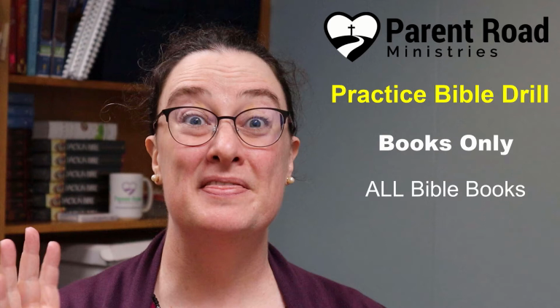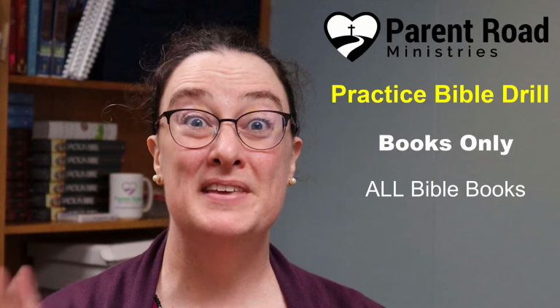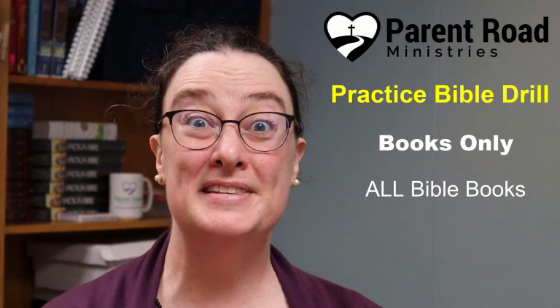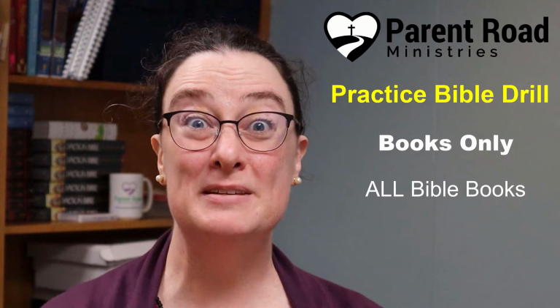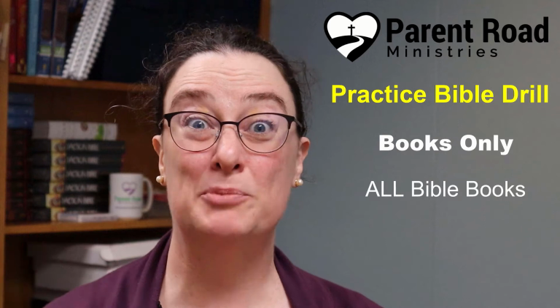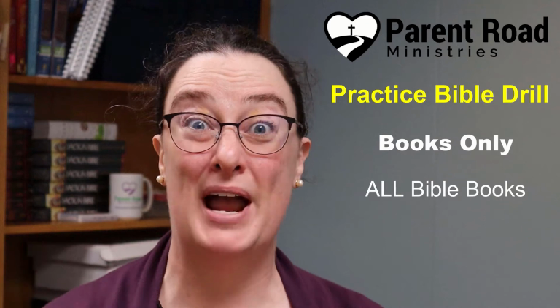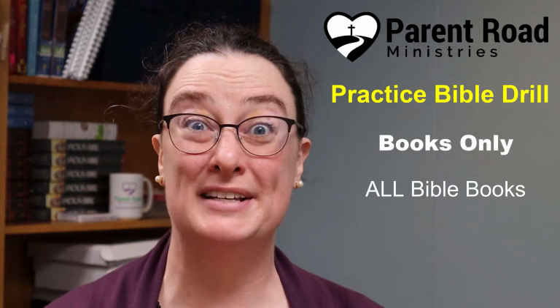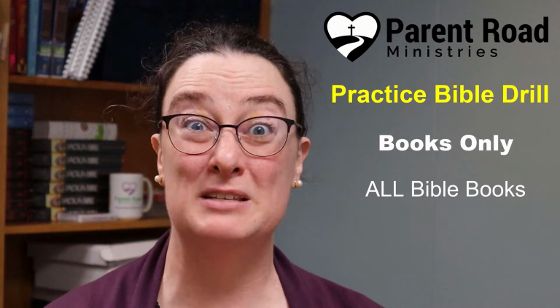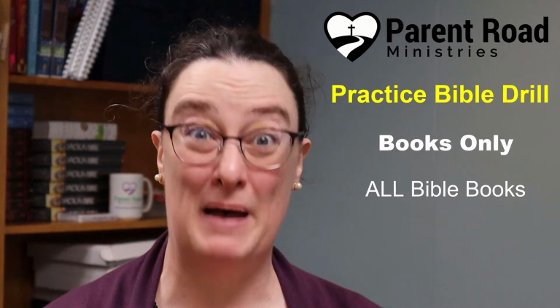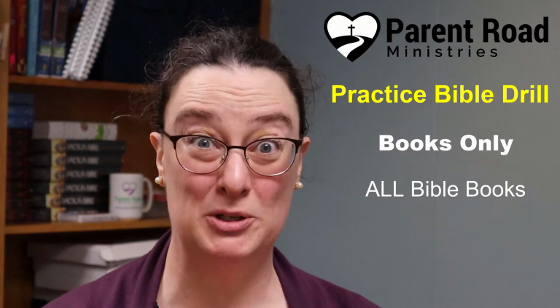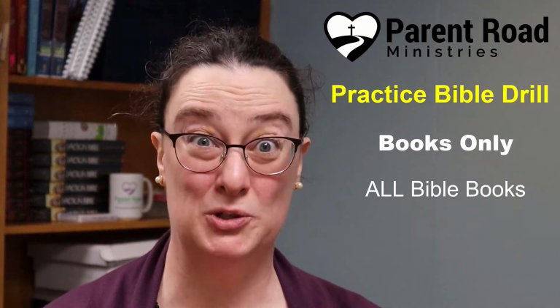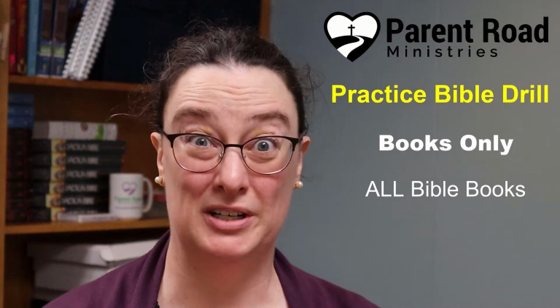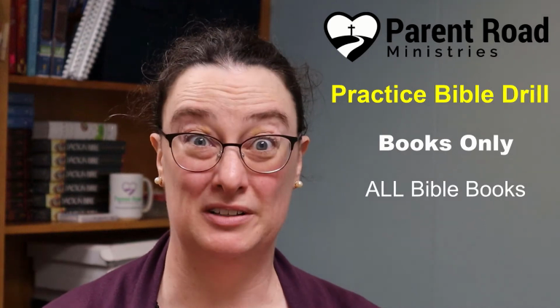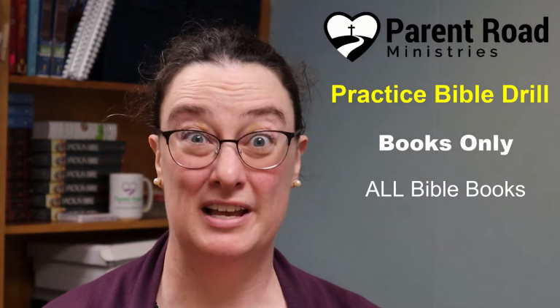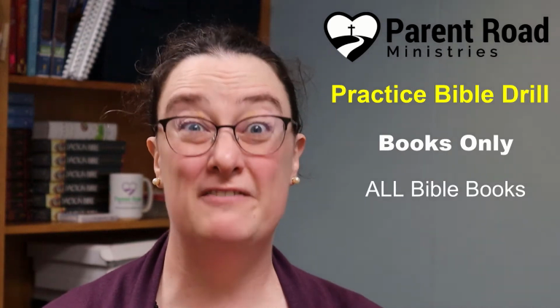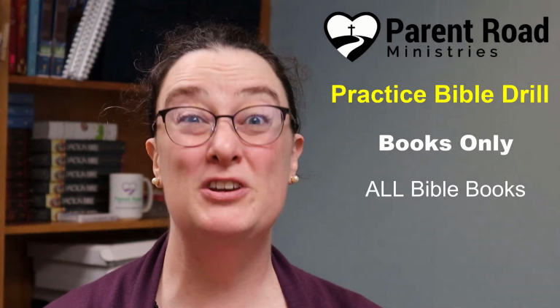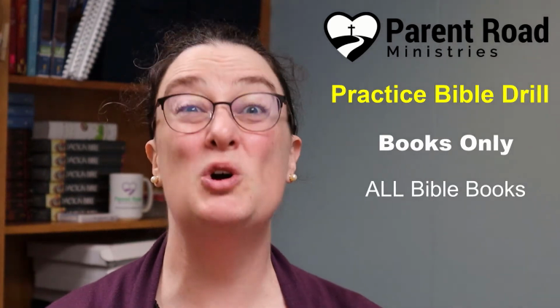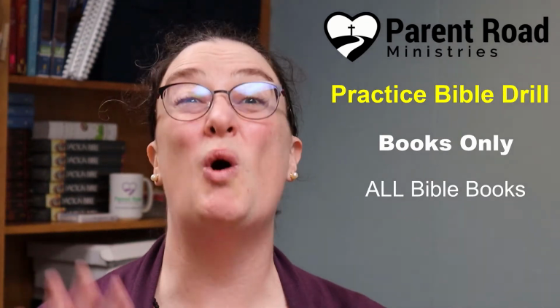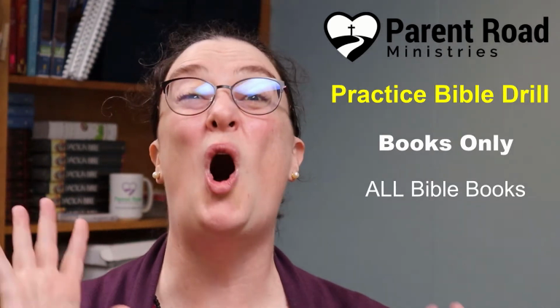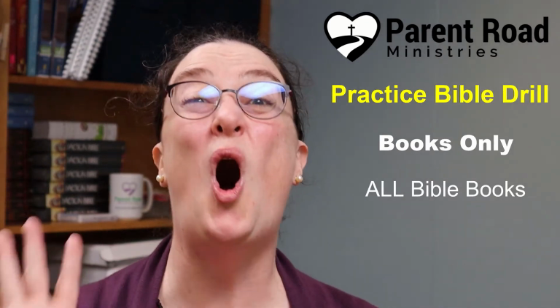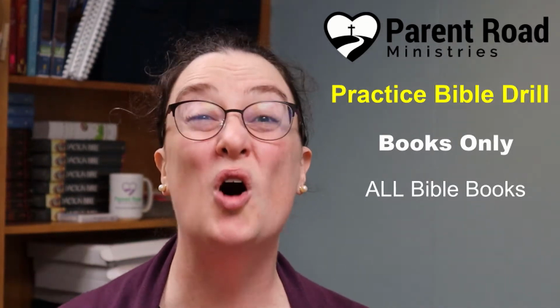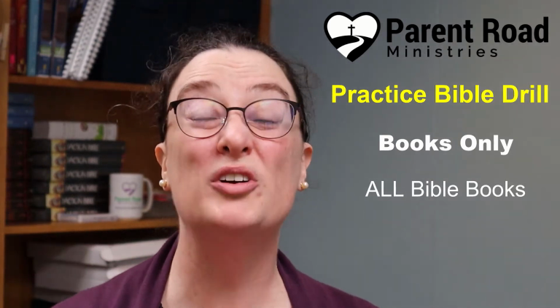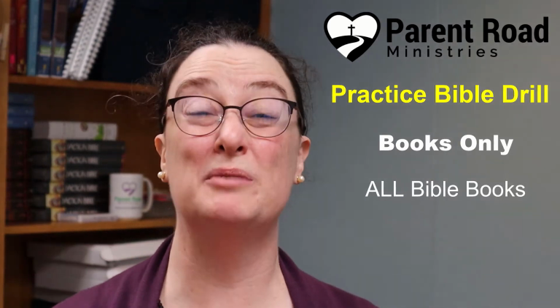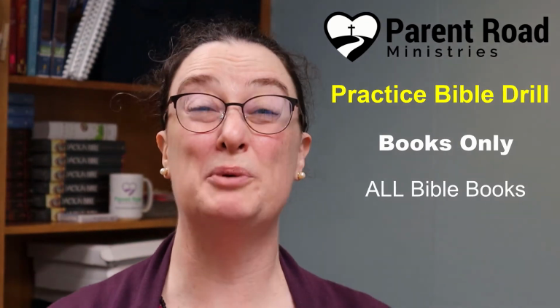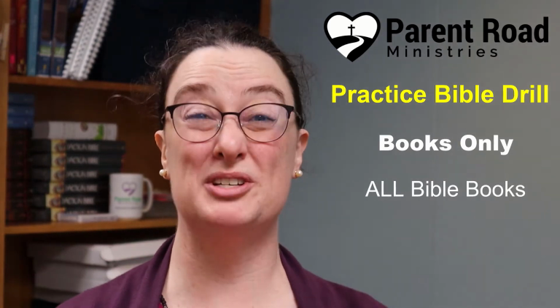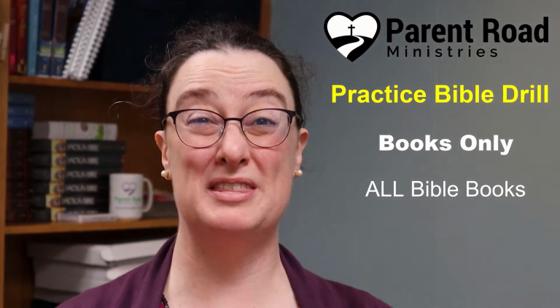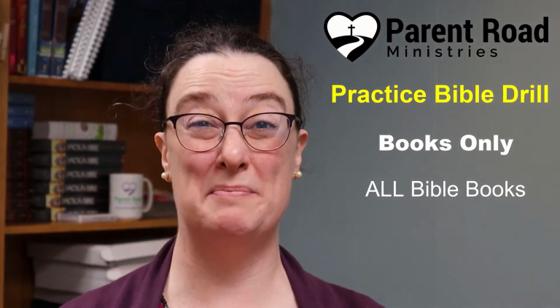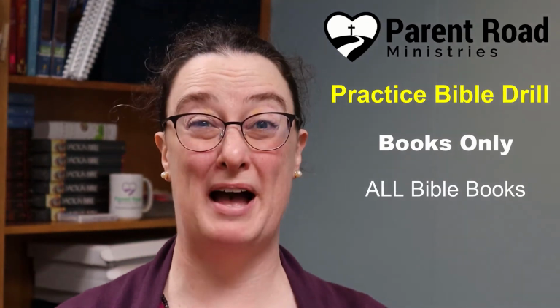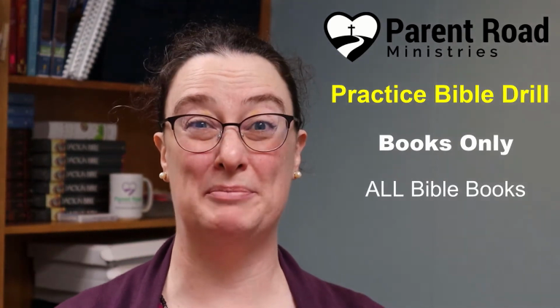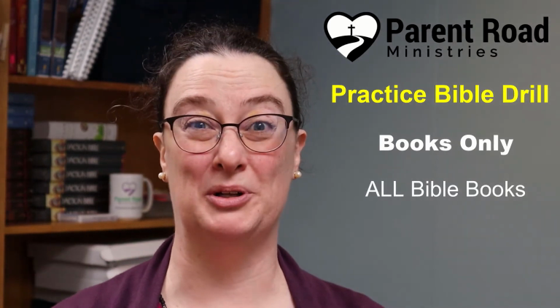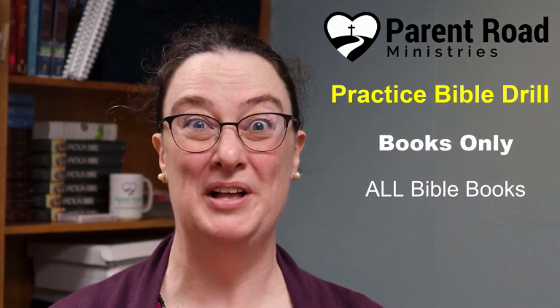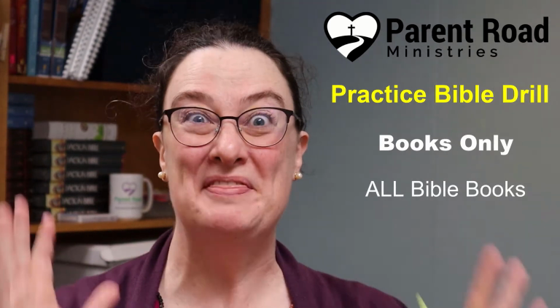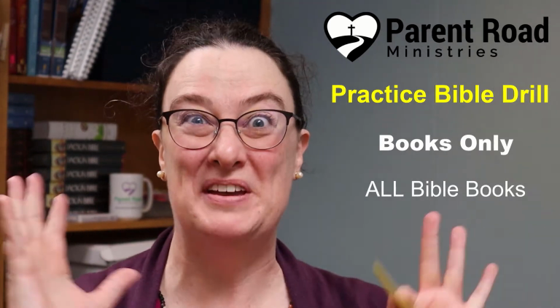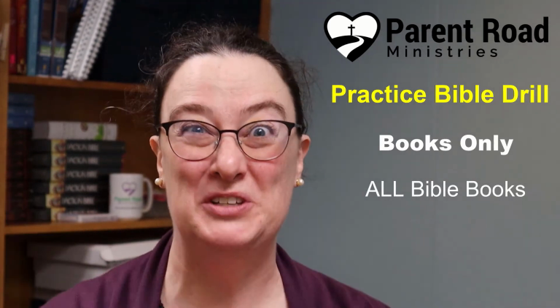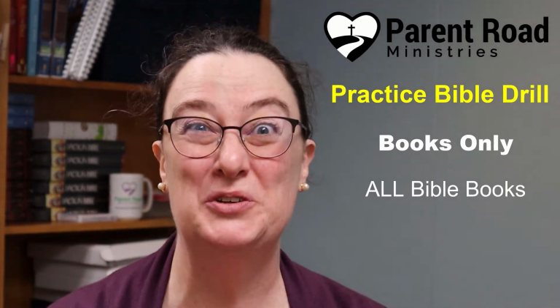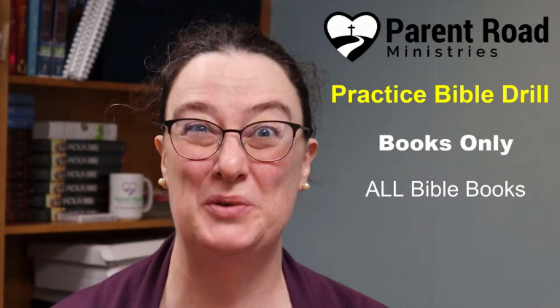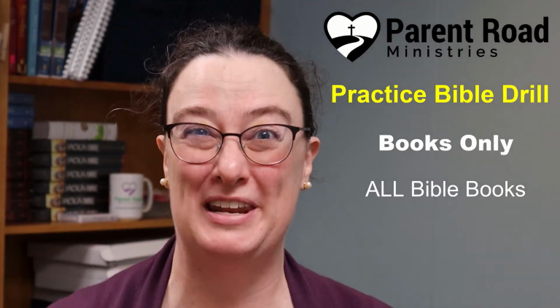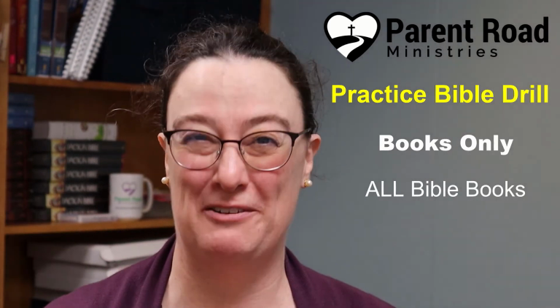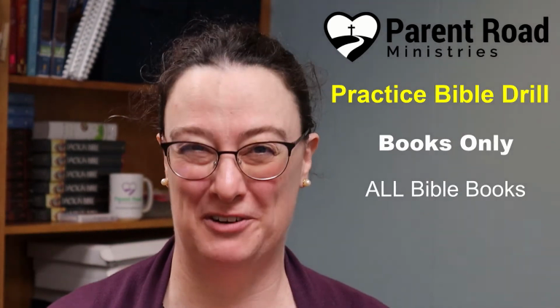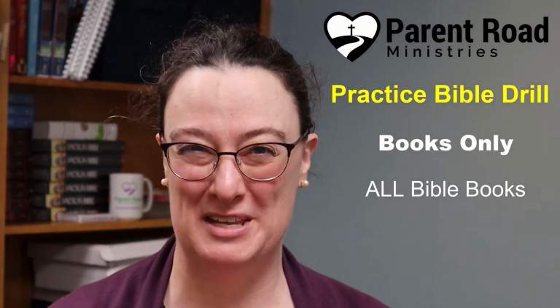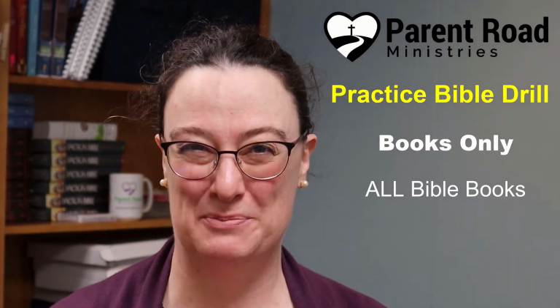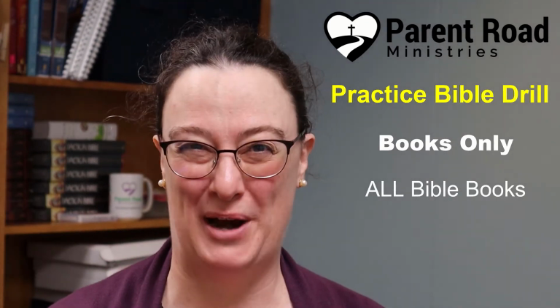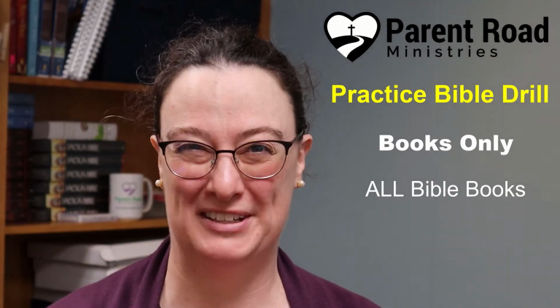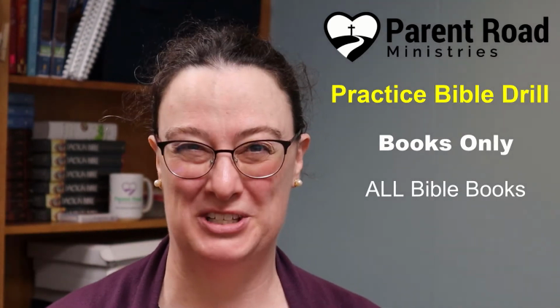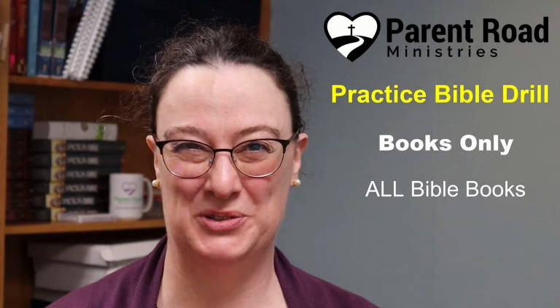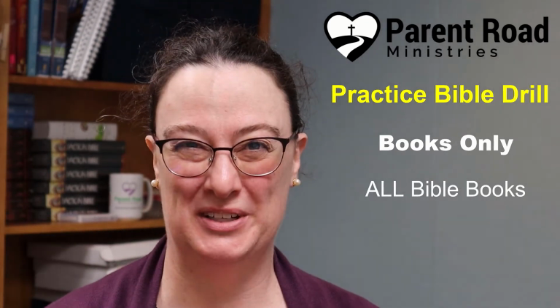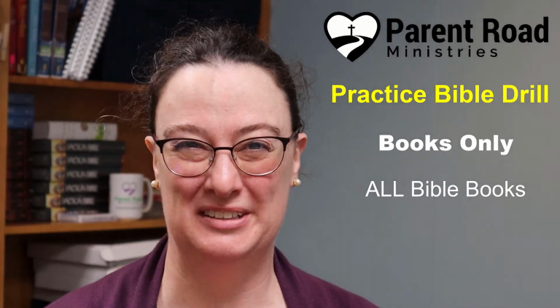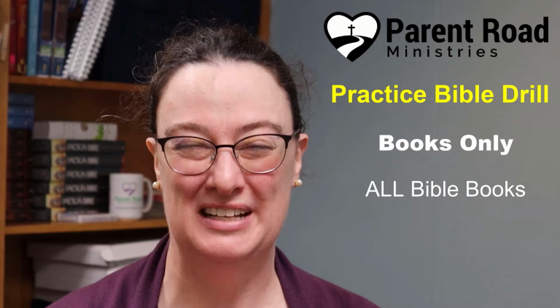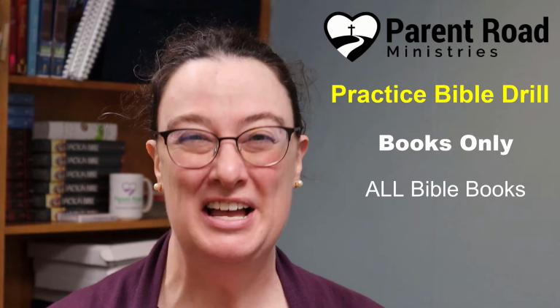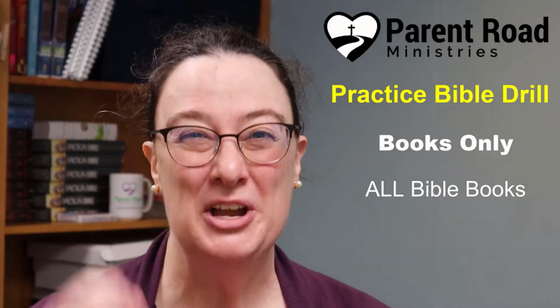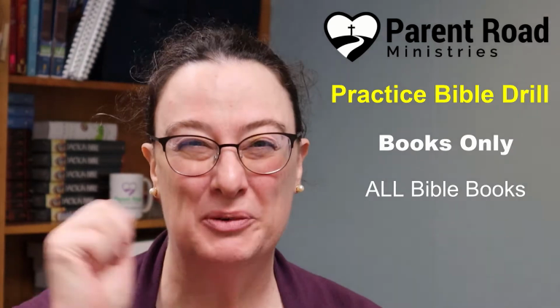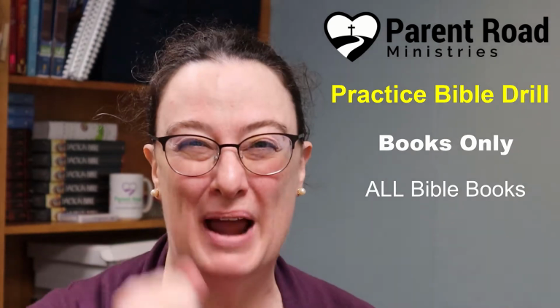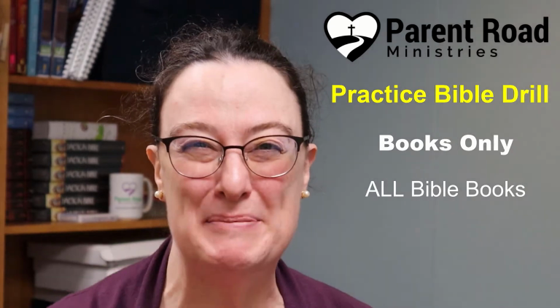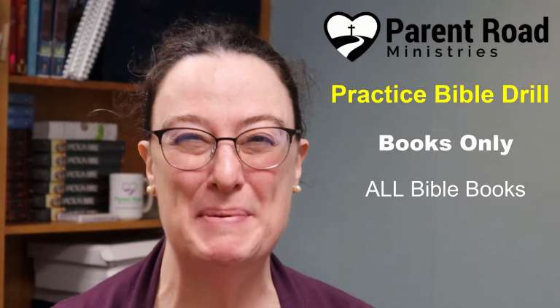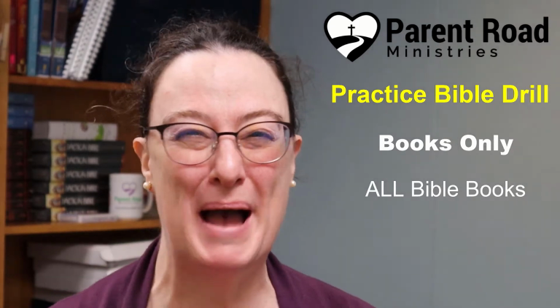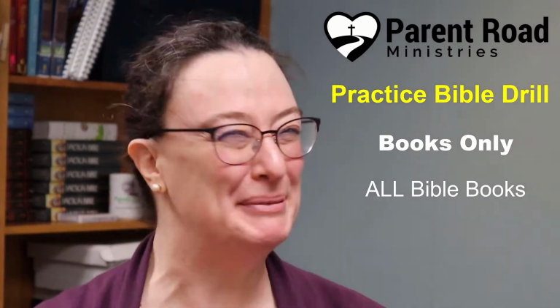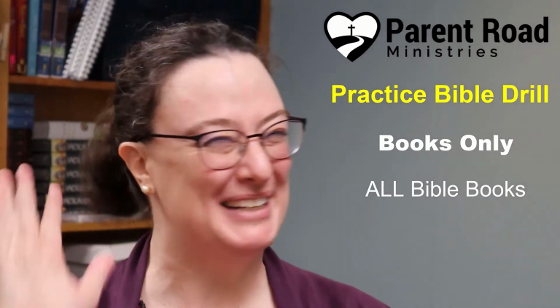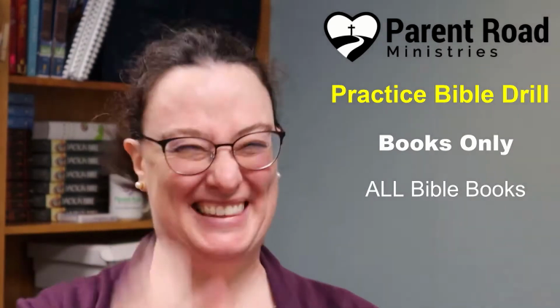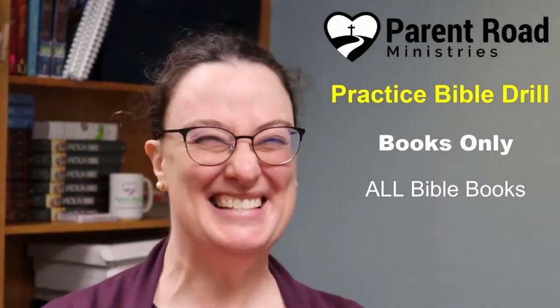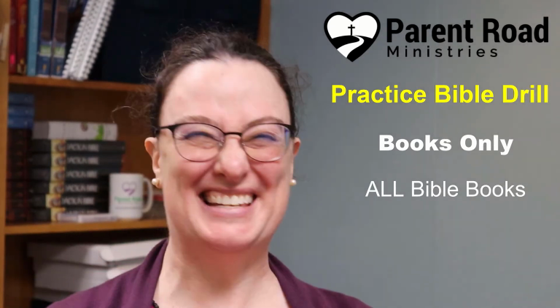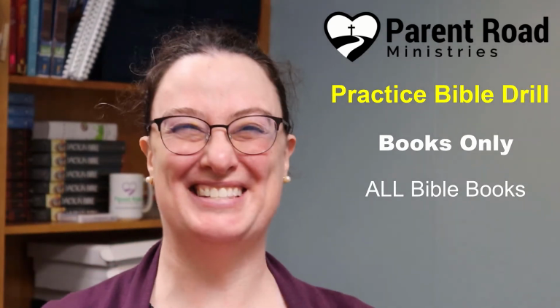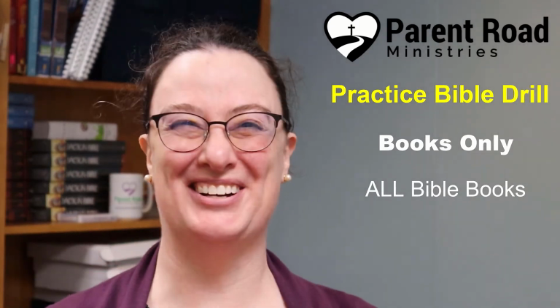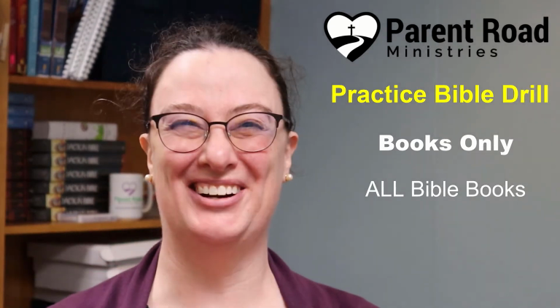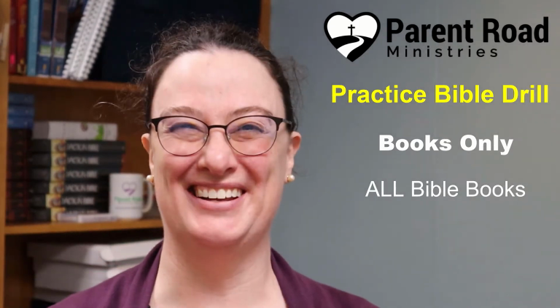This is a practice Bible drill. If you know all your books of the Bible, then you're ready for this practice drill. Grab your Bible and let's get started.